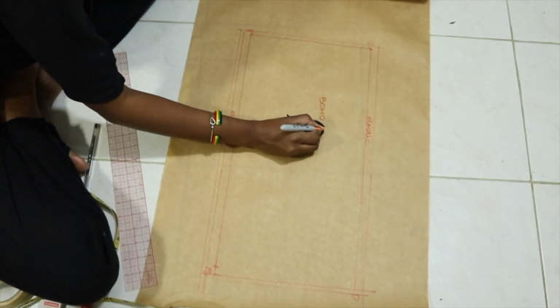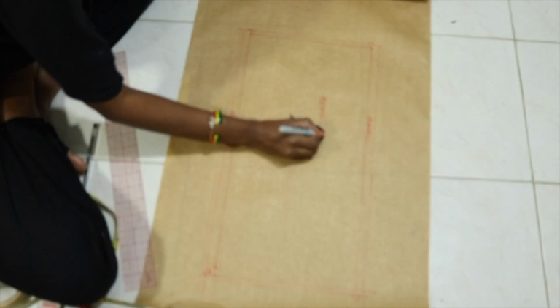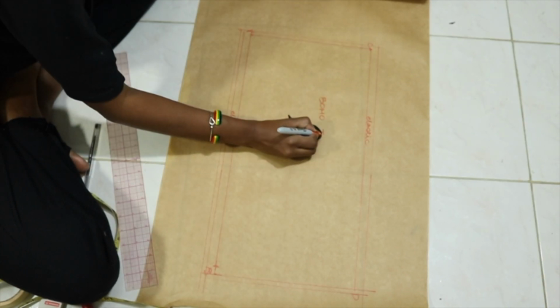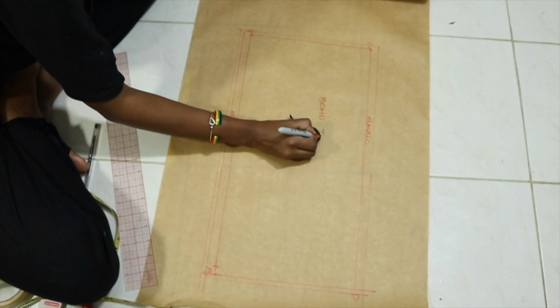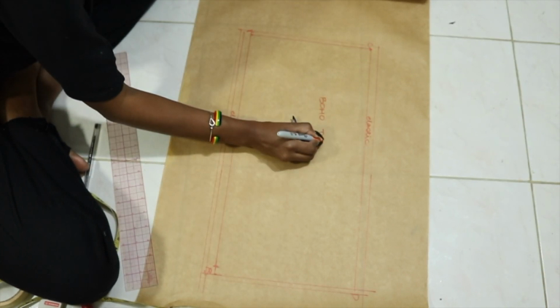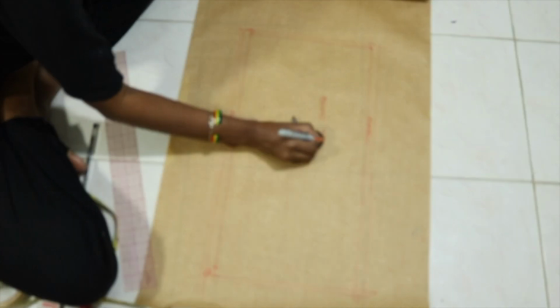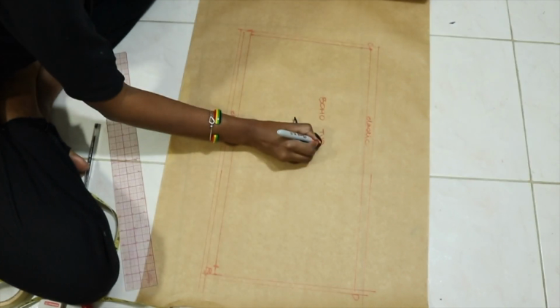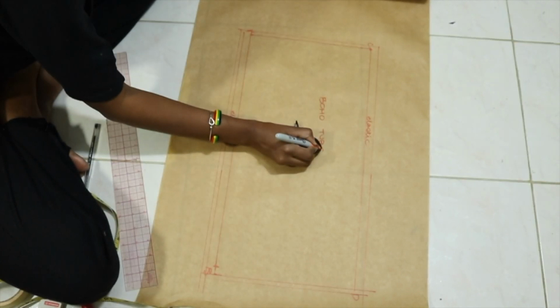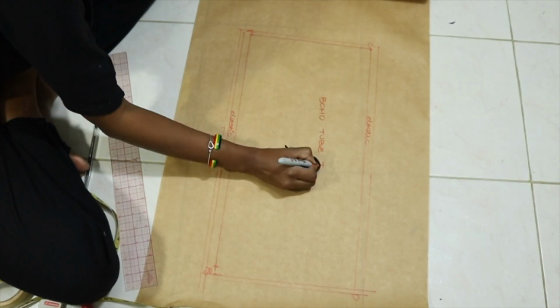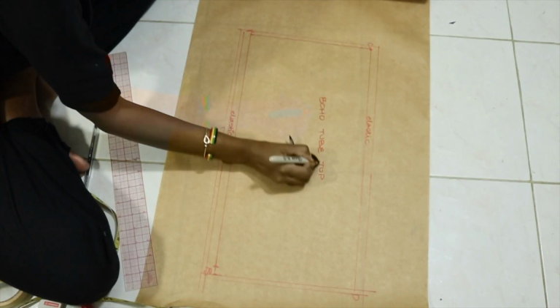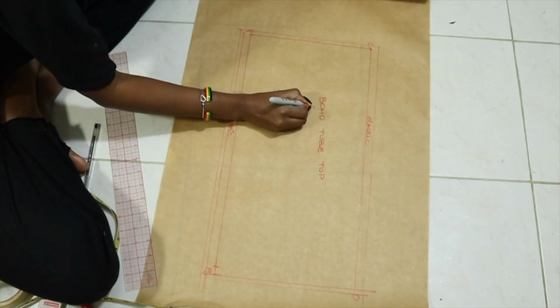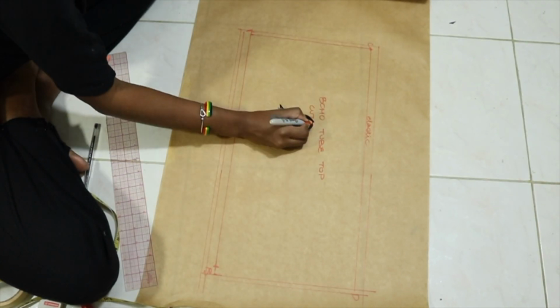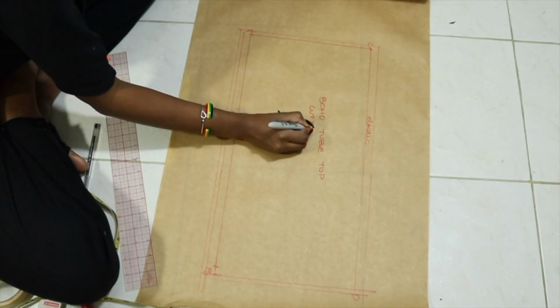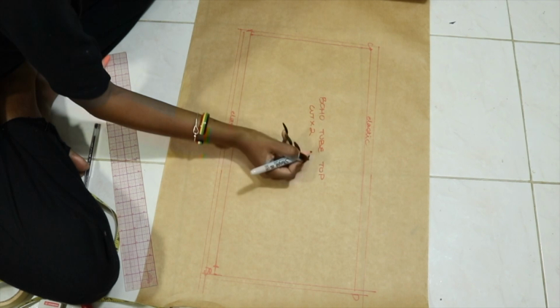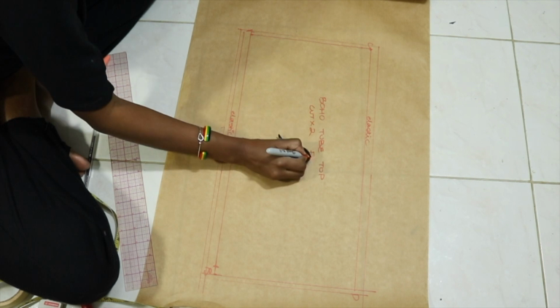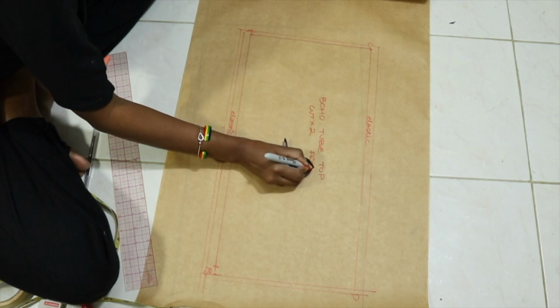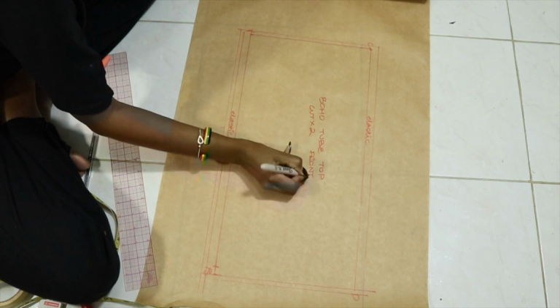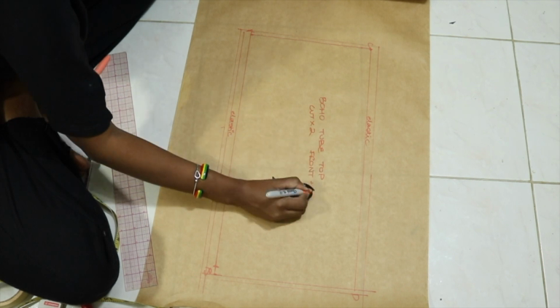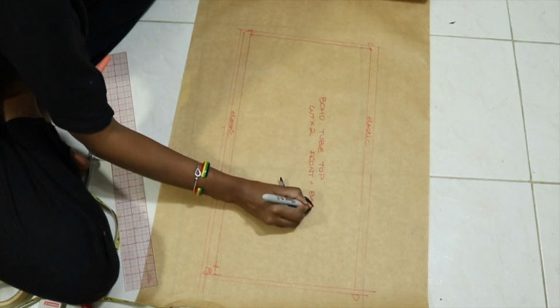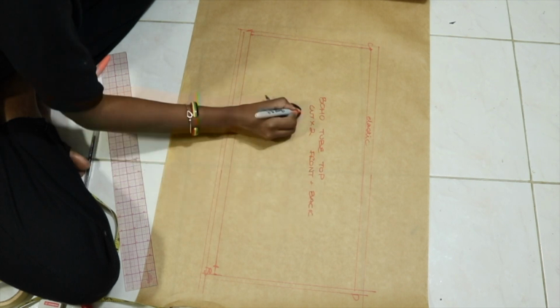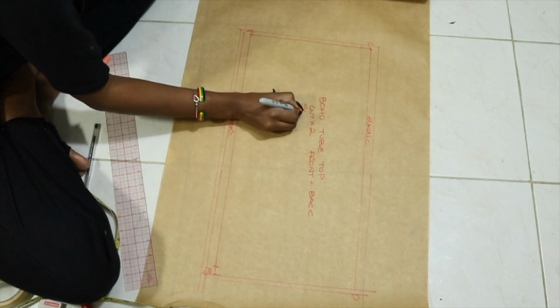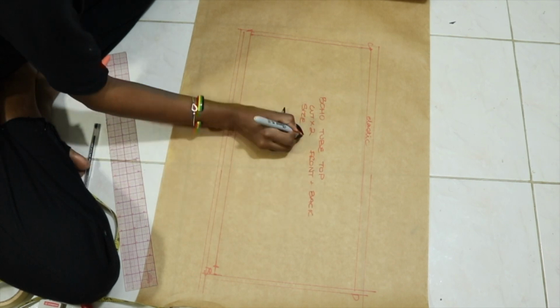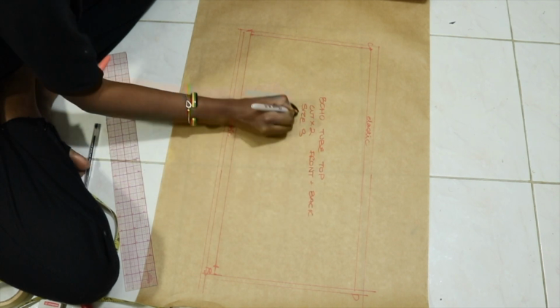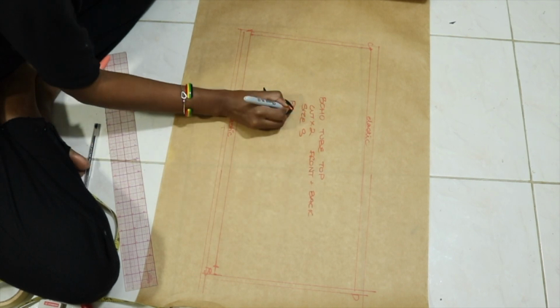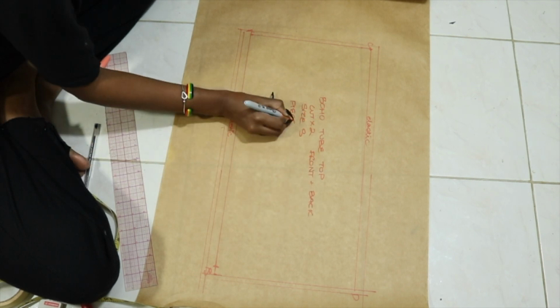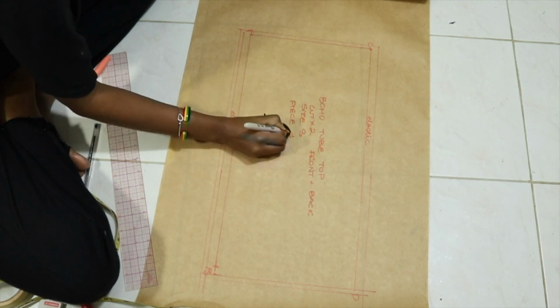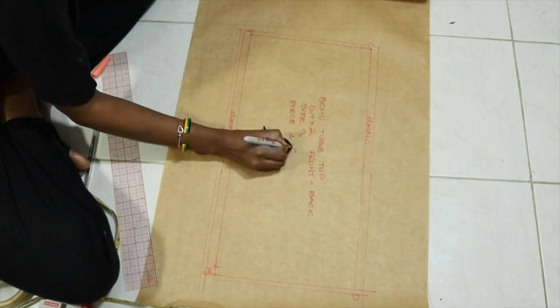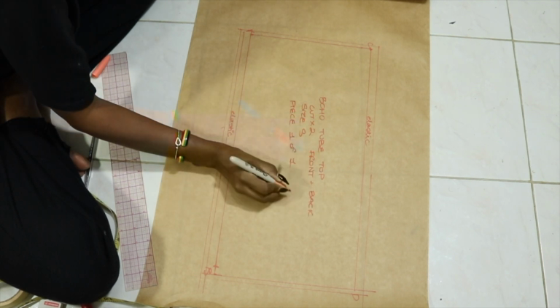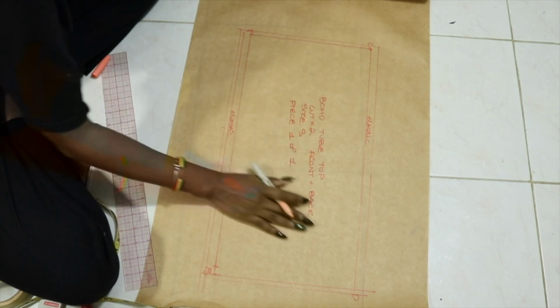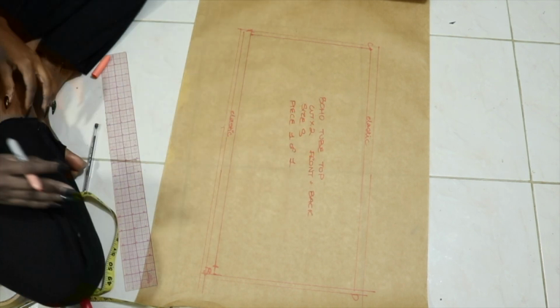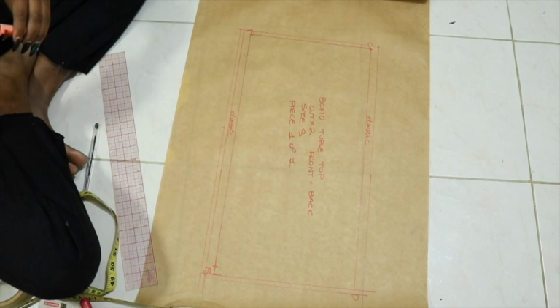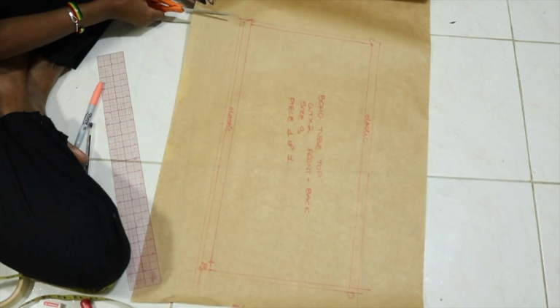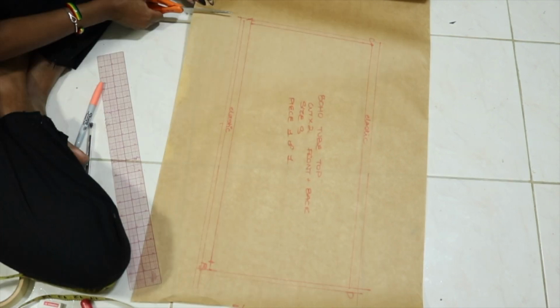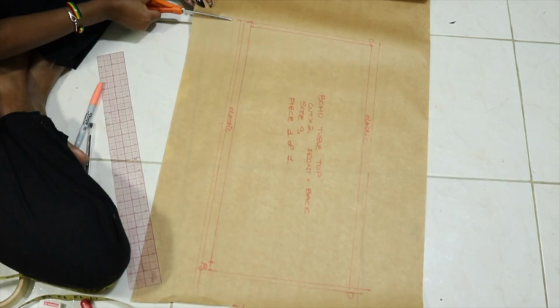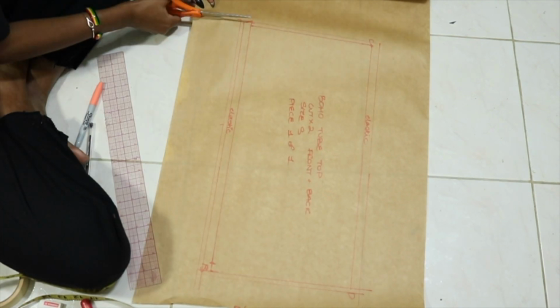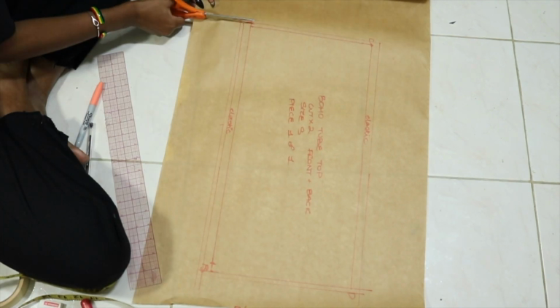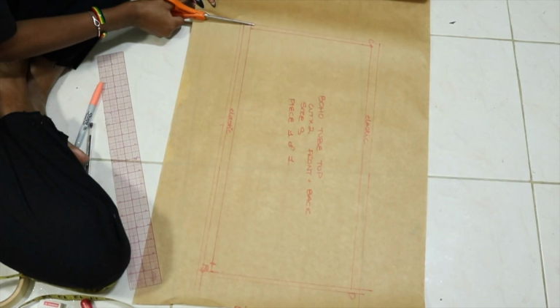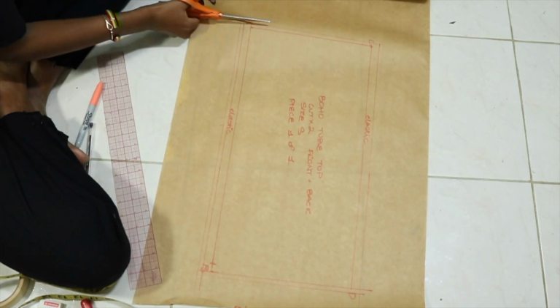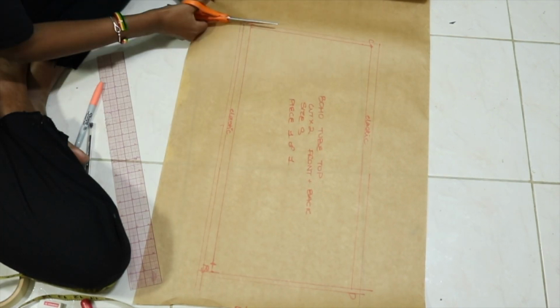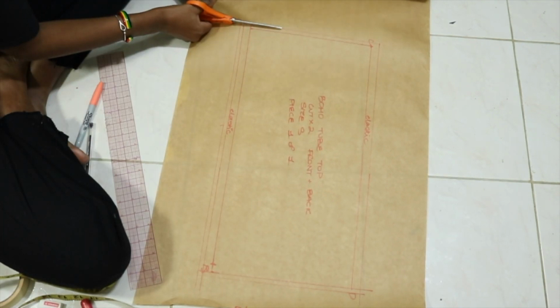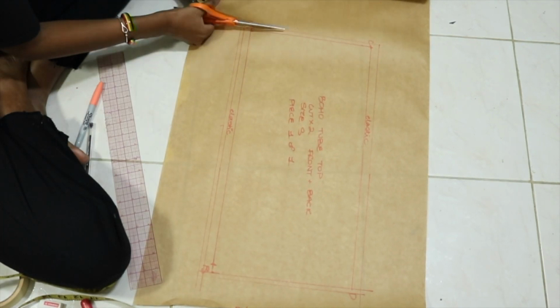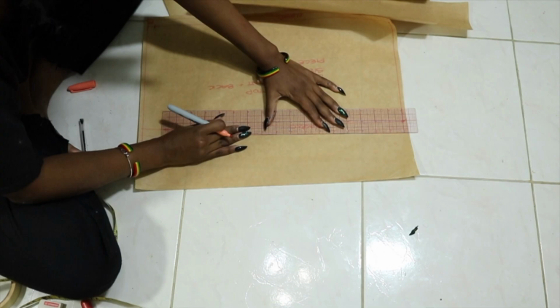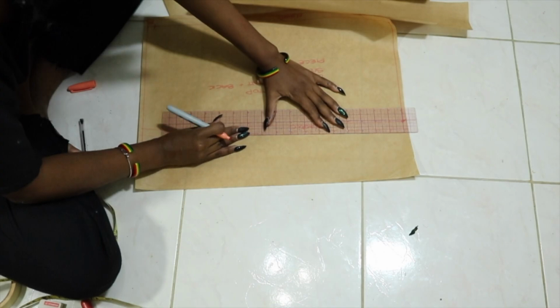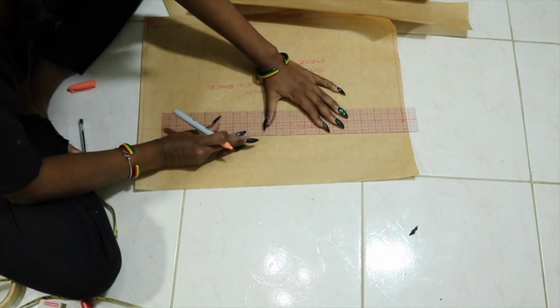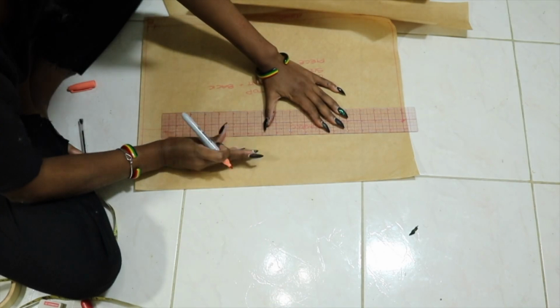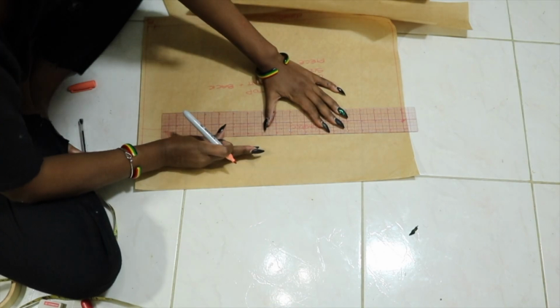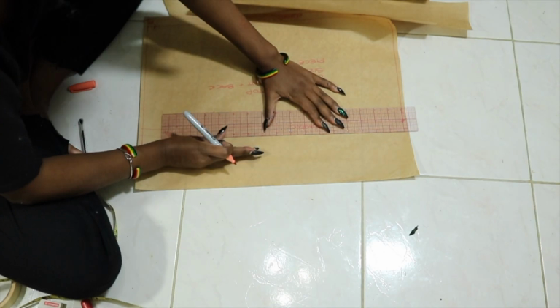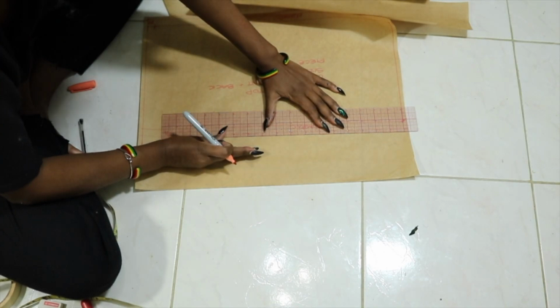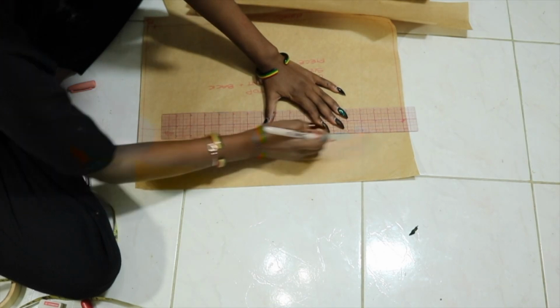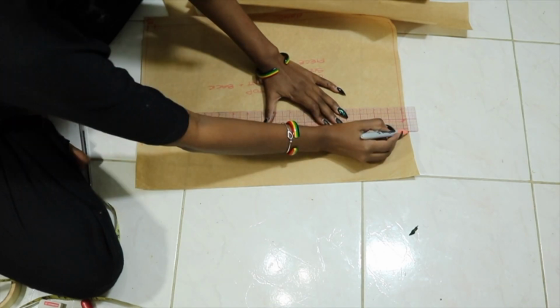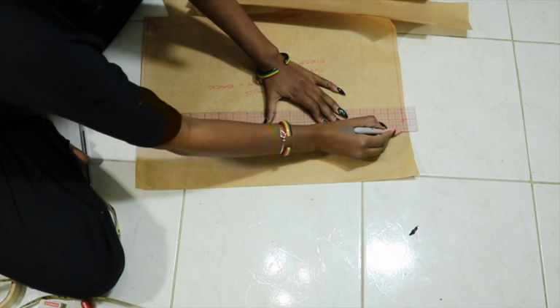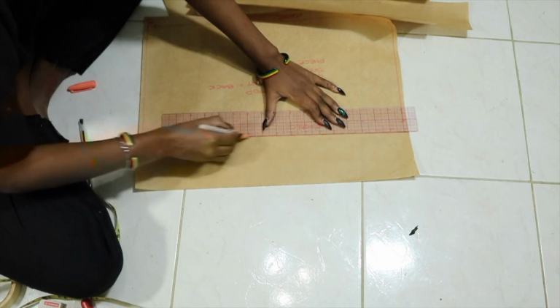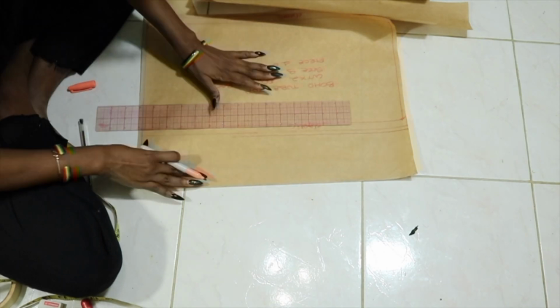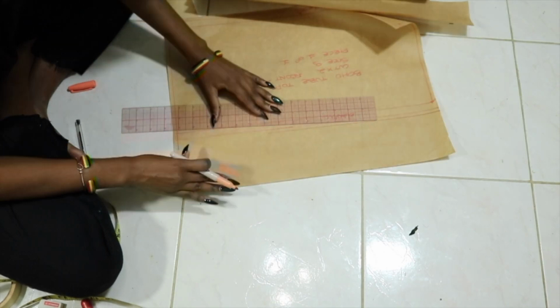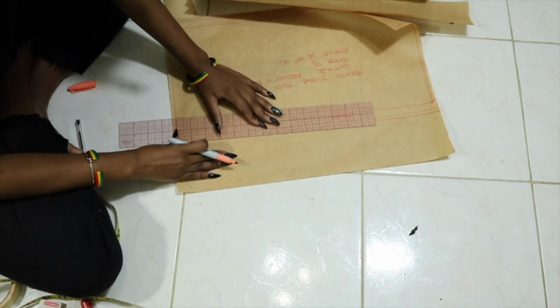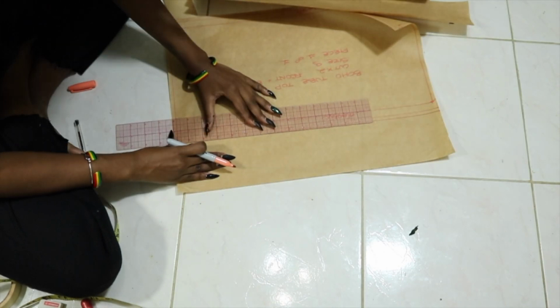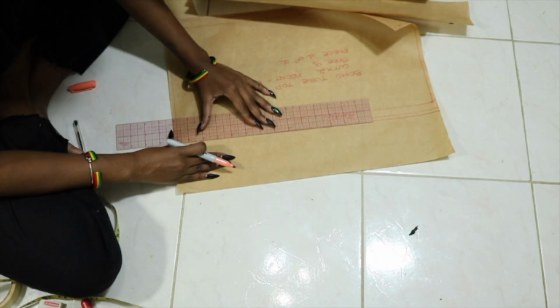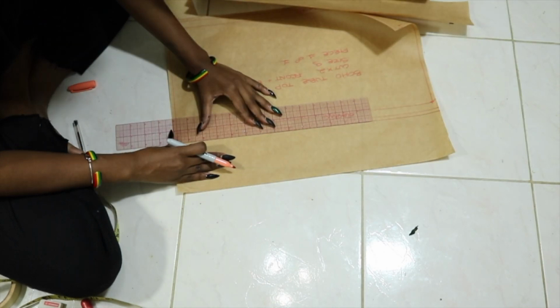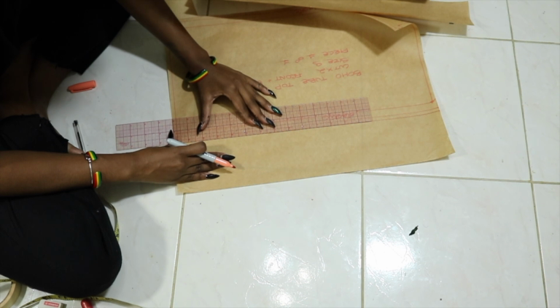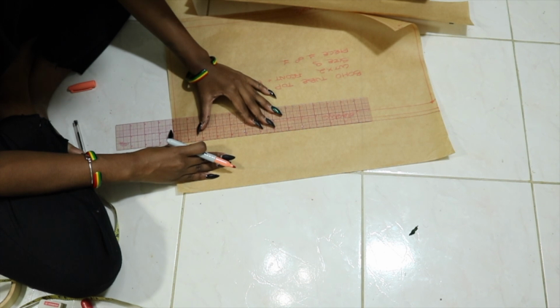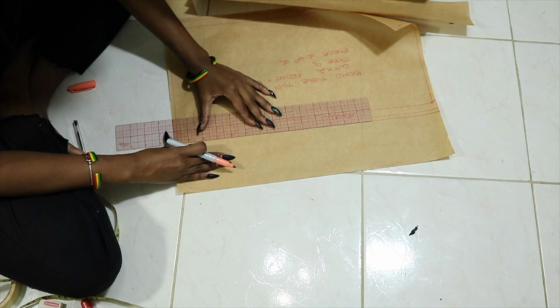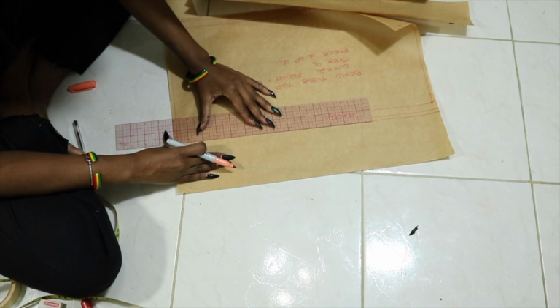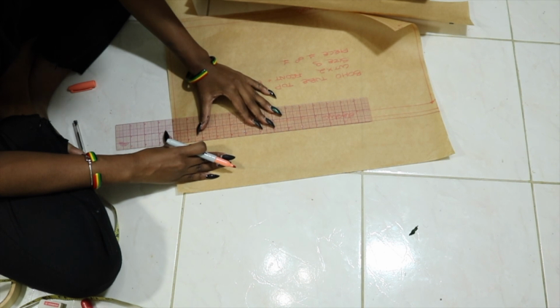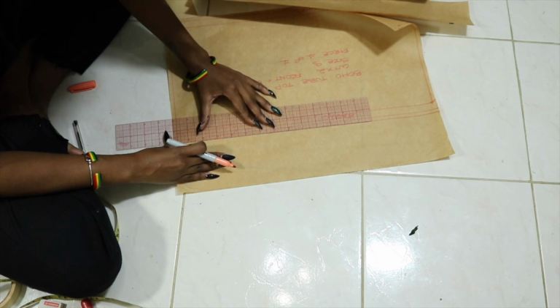This acts as the front and the back of the top, so you just cut out 2 of the pattern pieces onto the fabric.